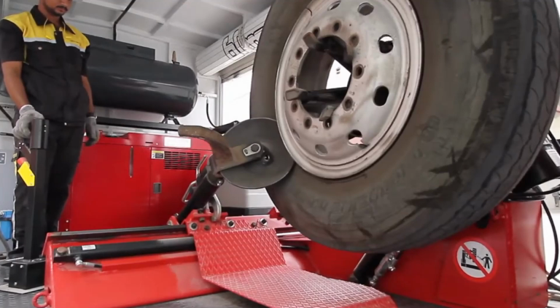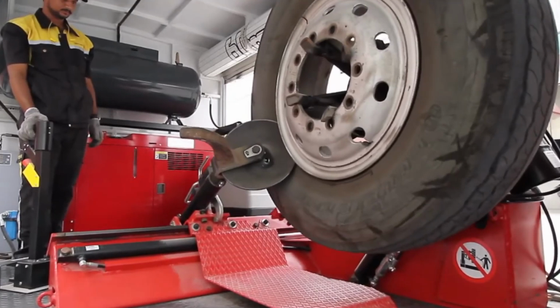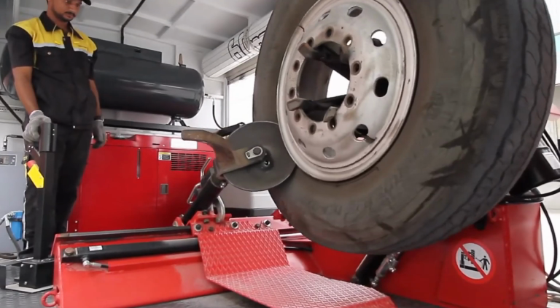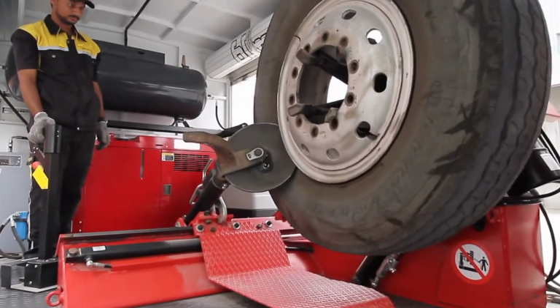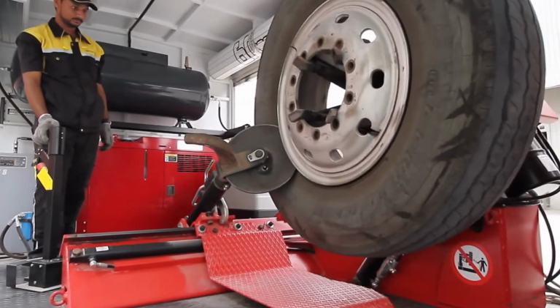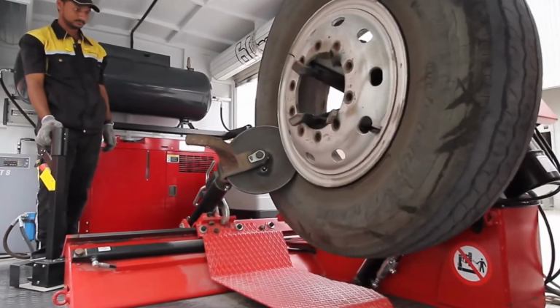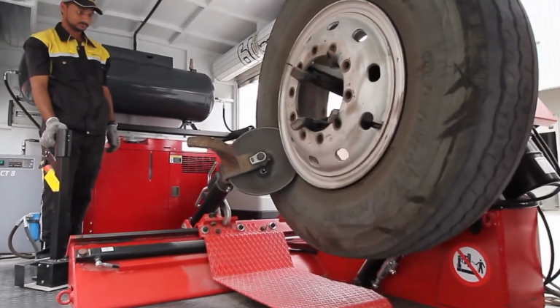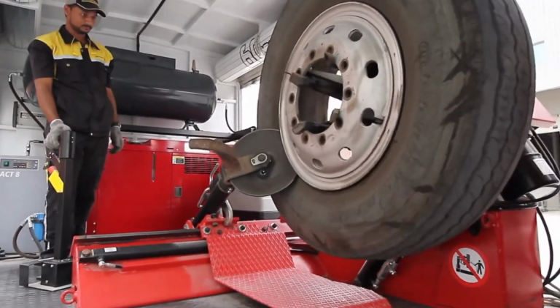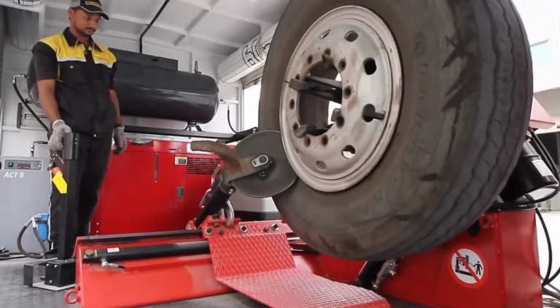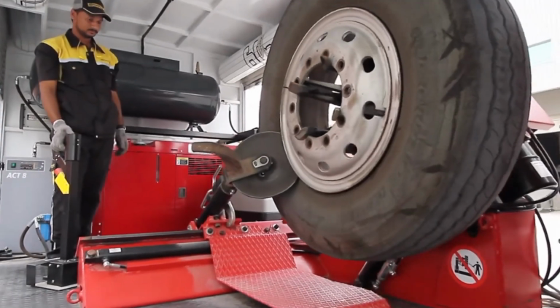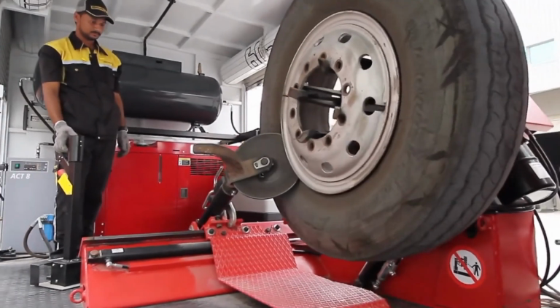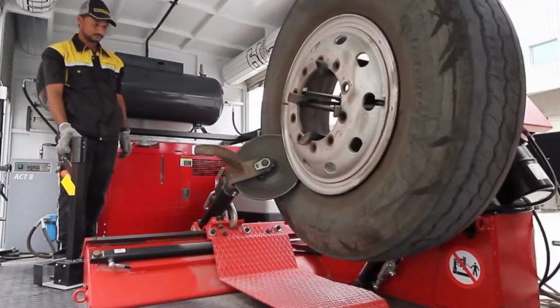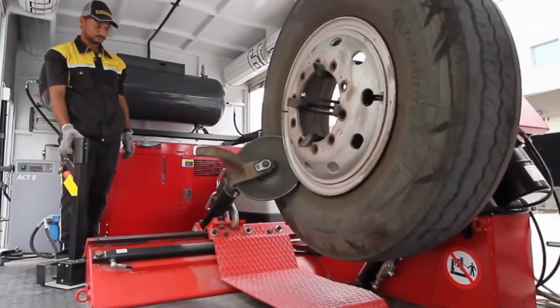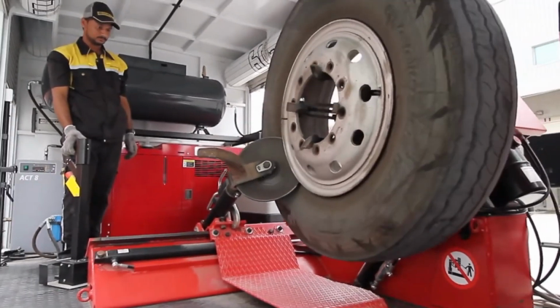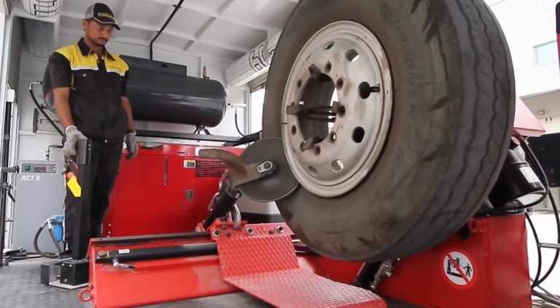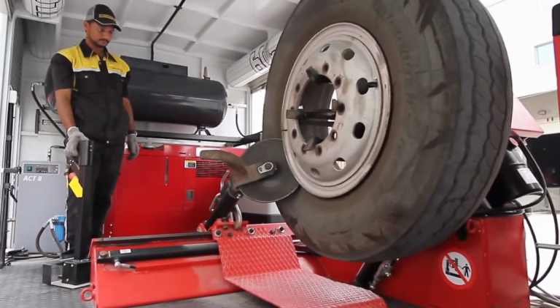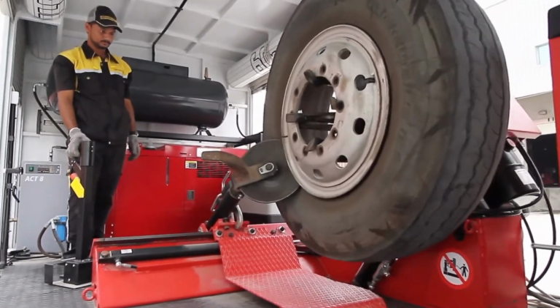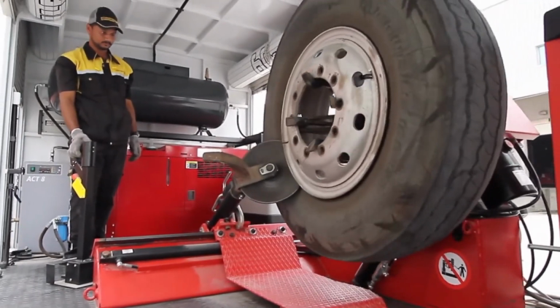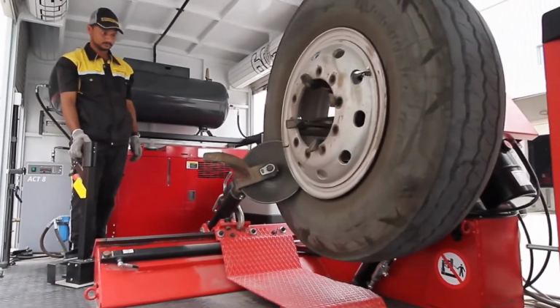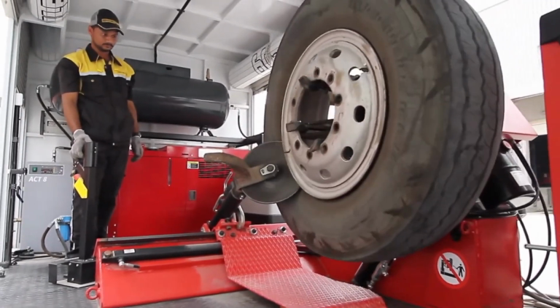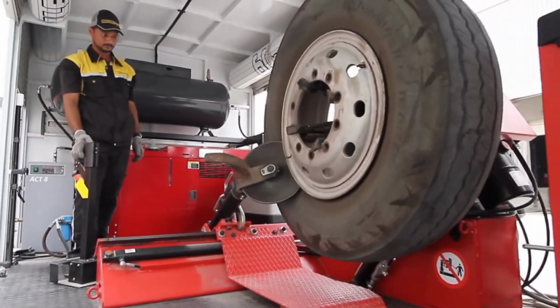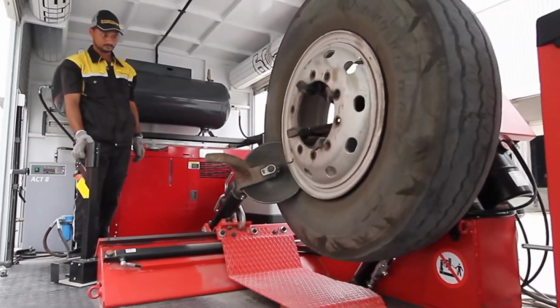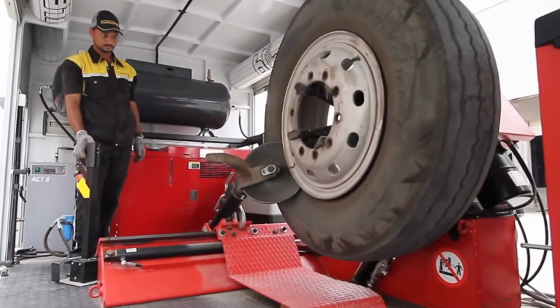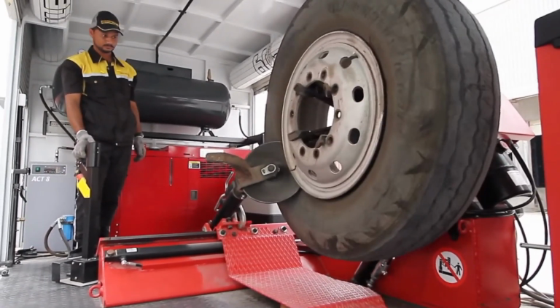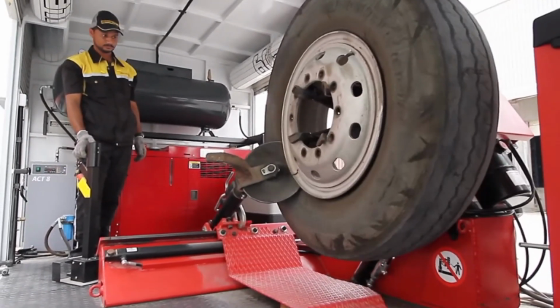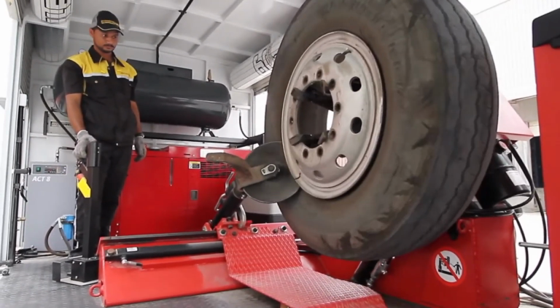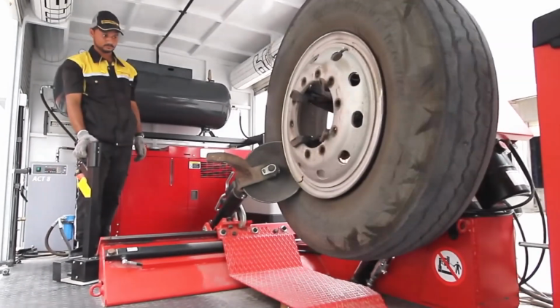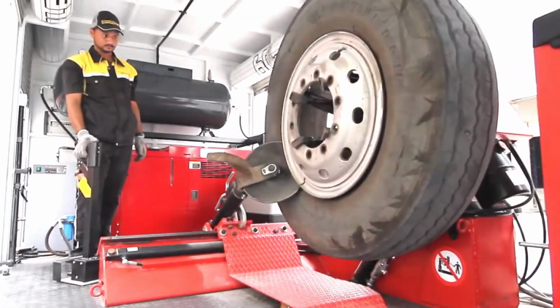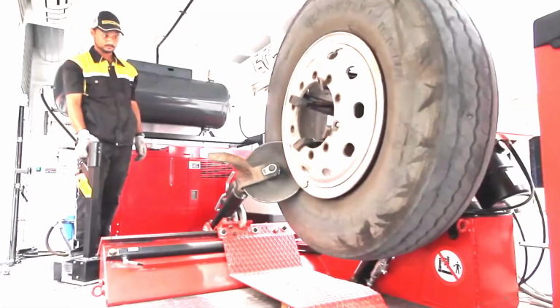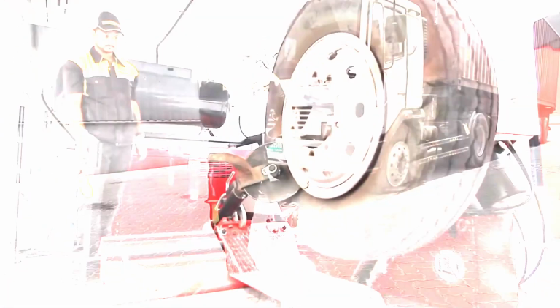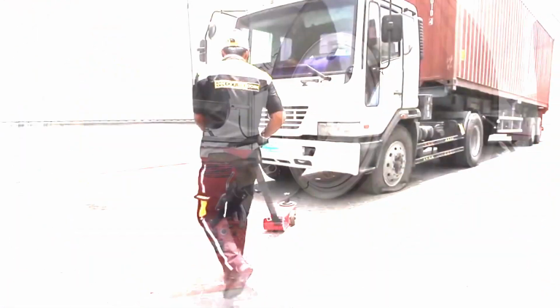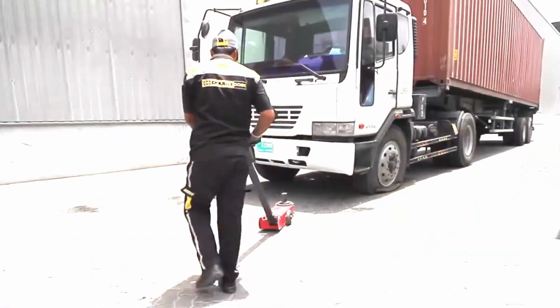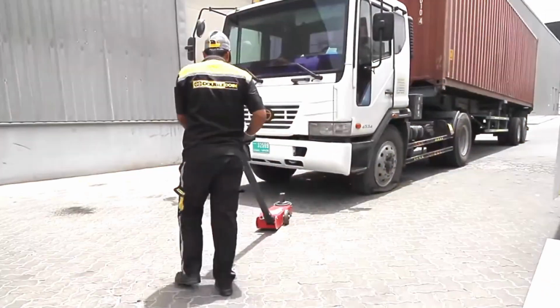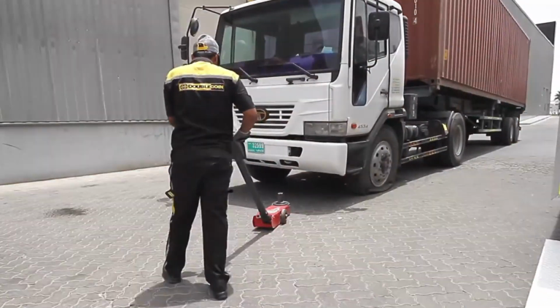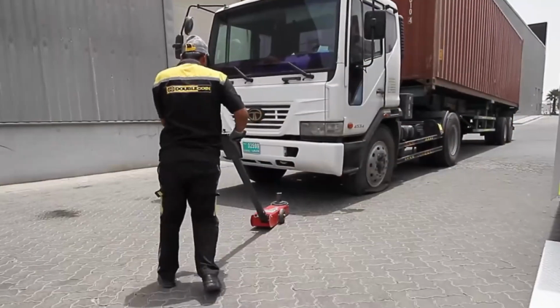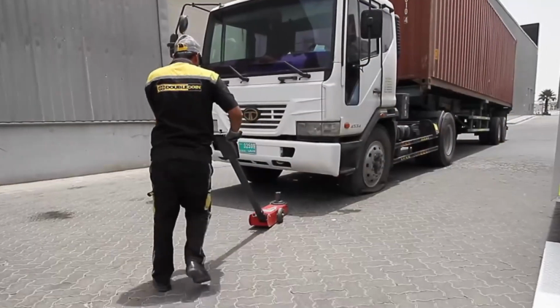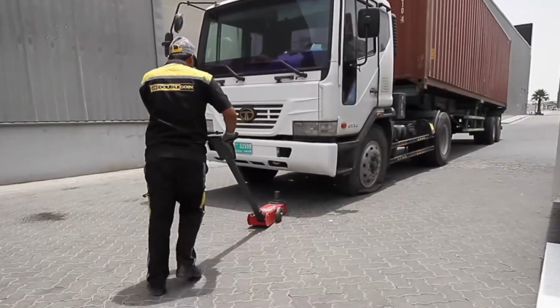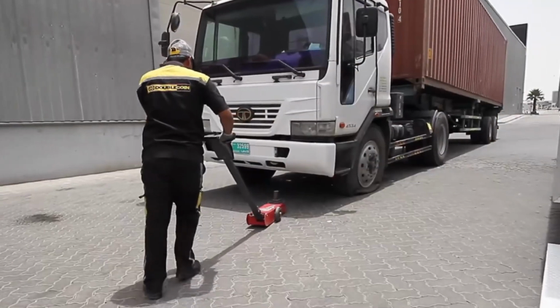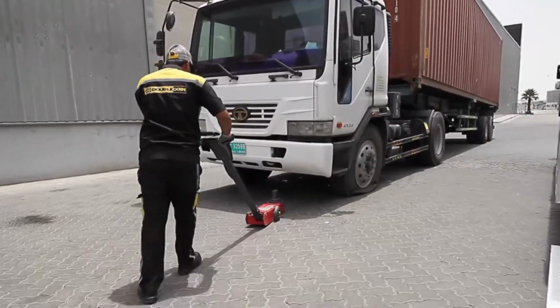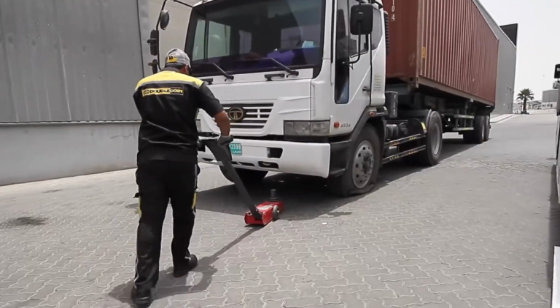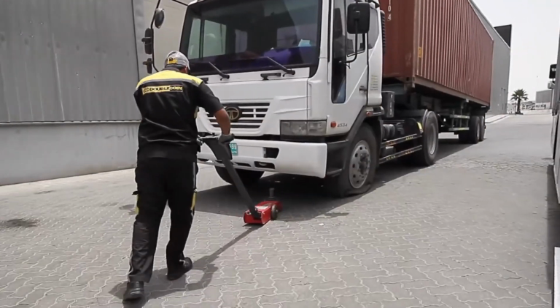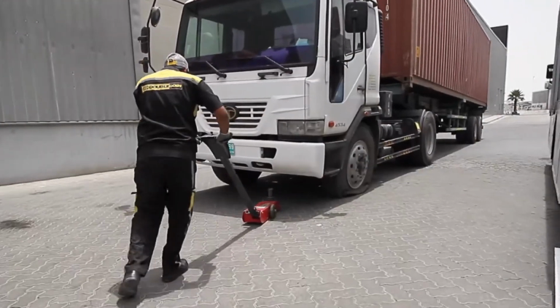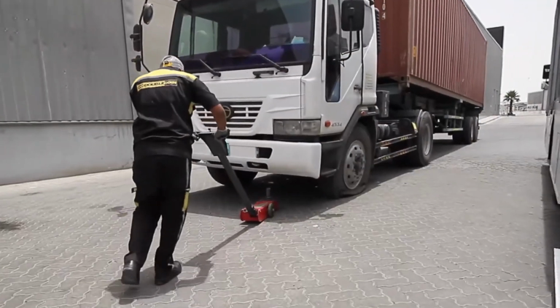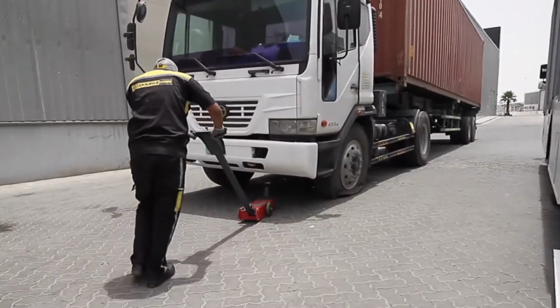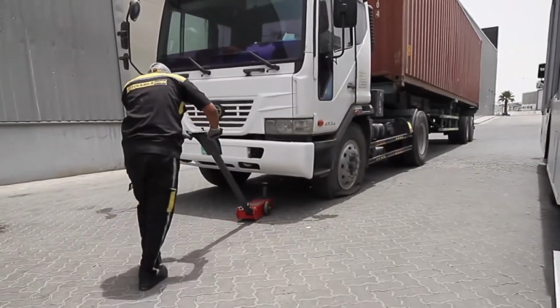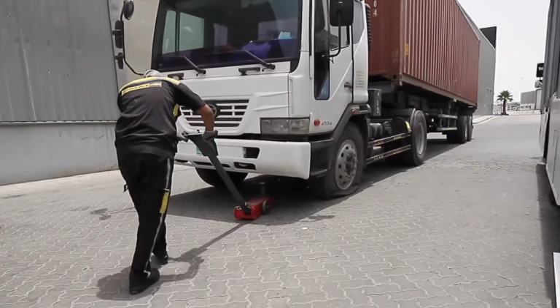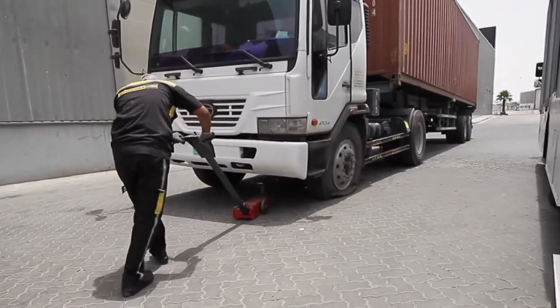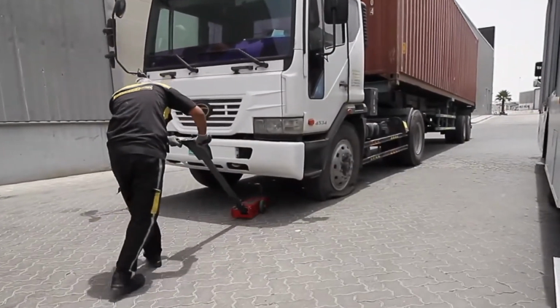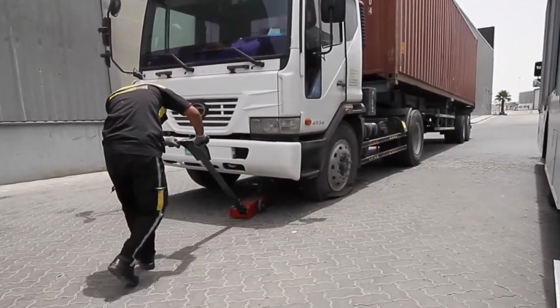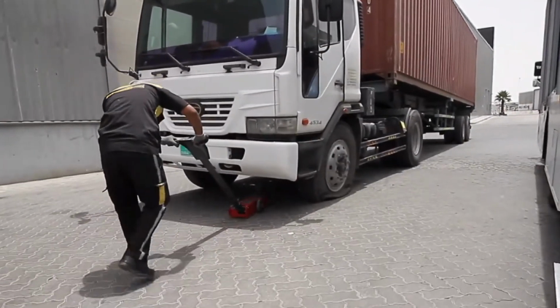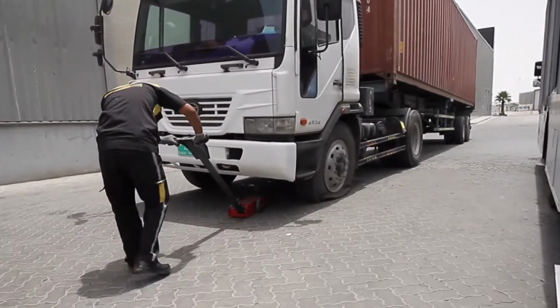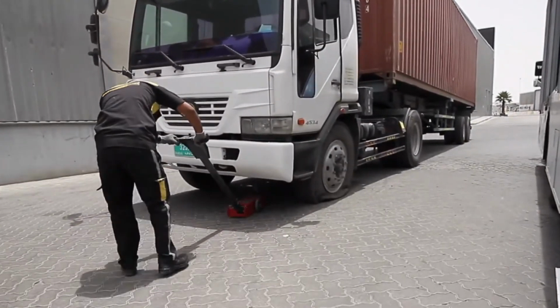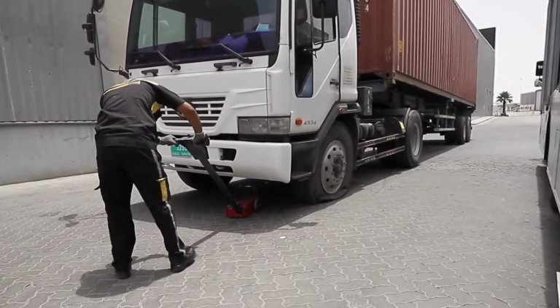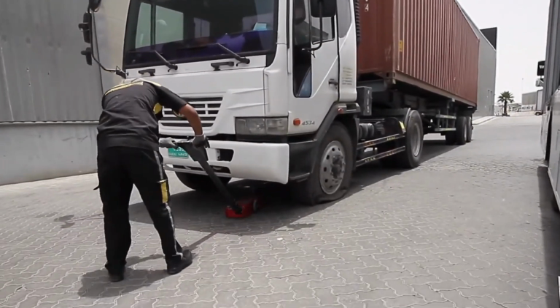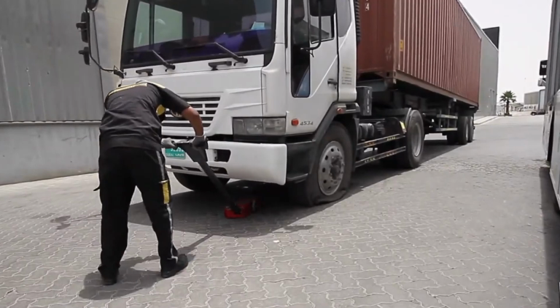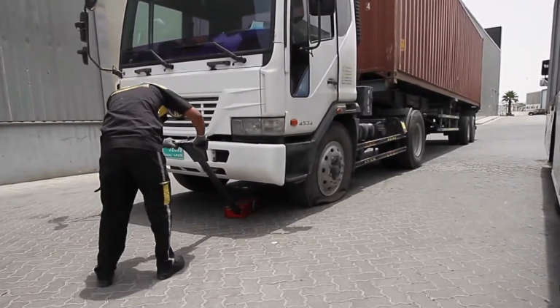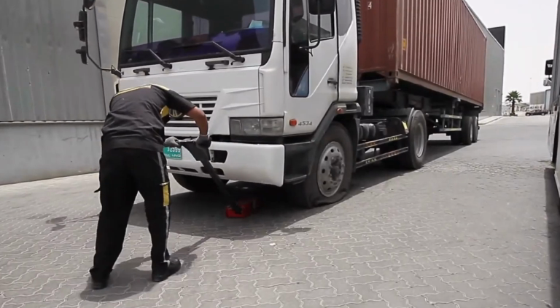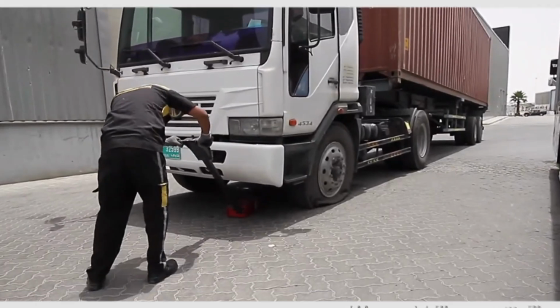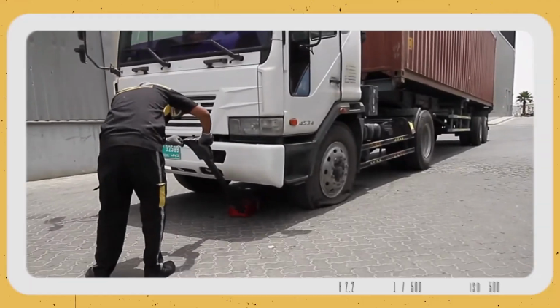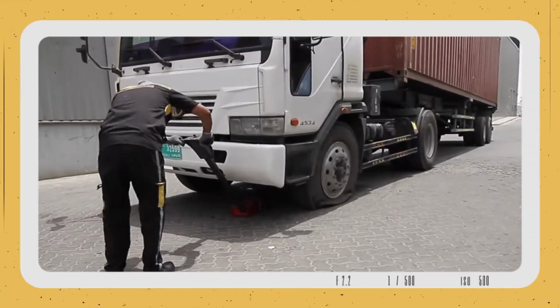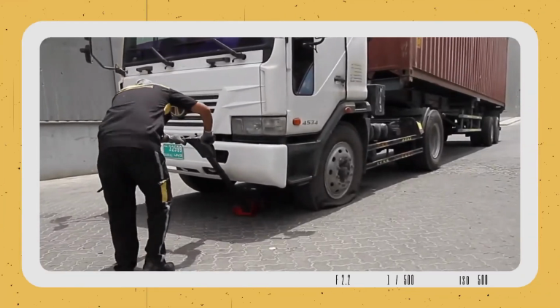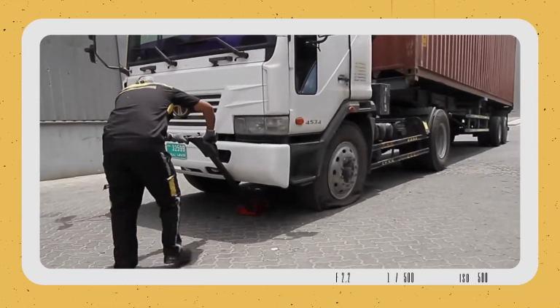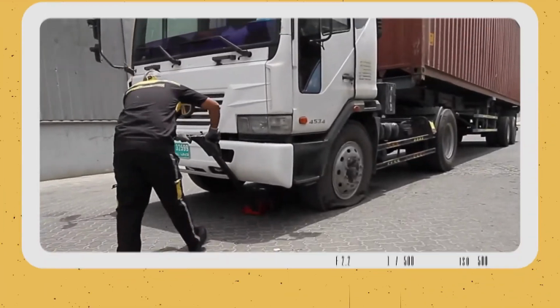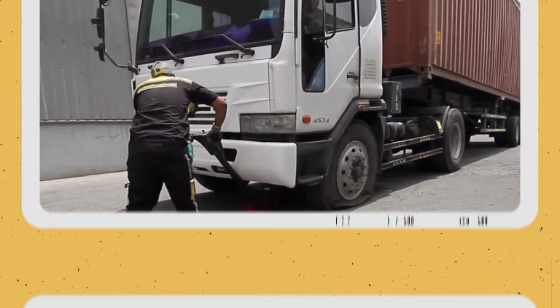Zafco offers tire changes, alignment adjustments, and full service. Their mechanics can even bring their services right to your doorstep.